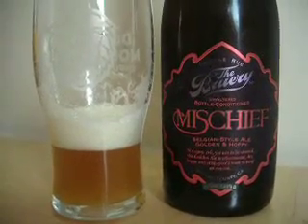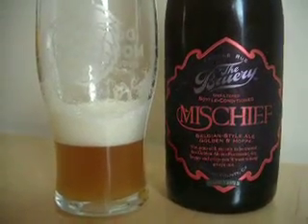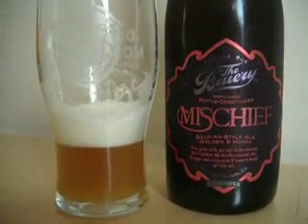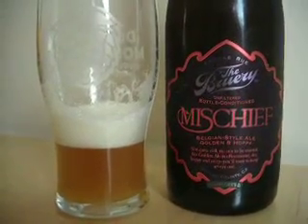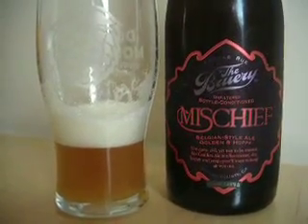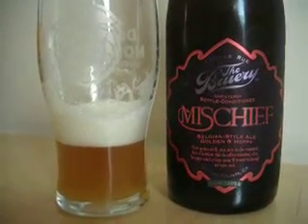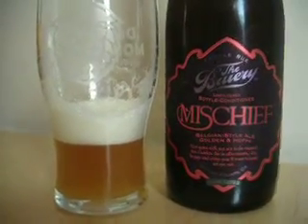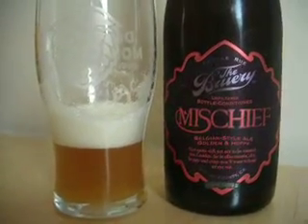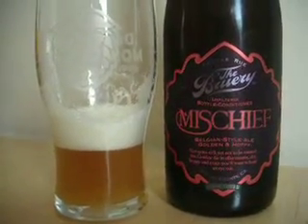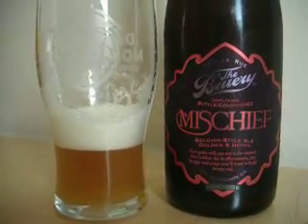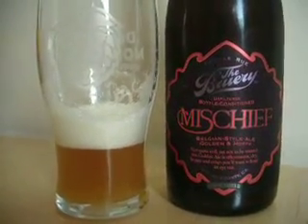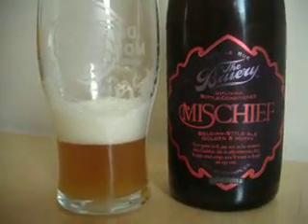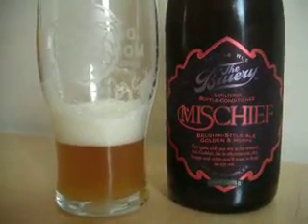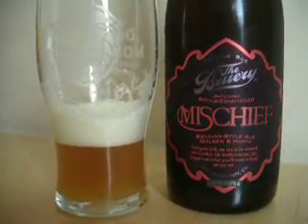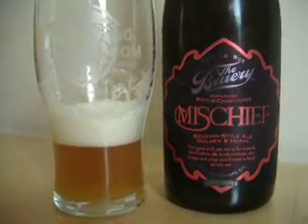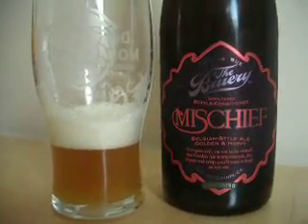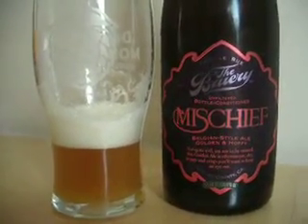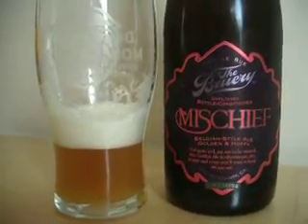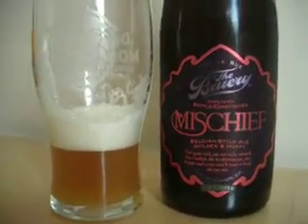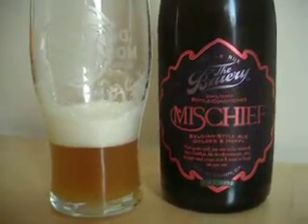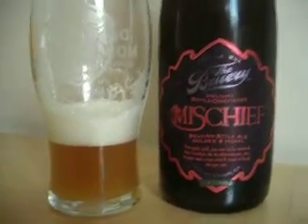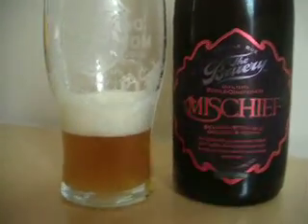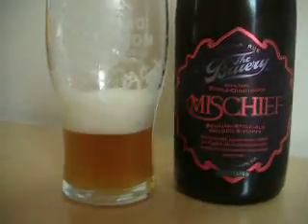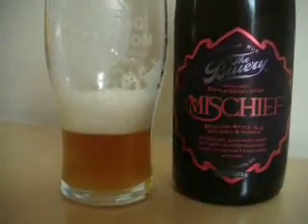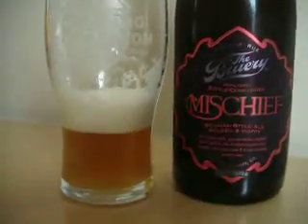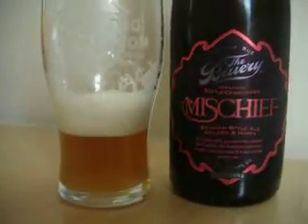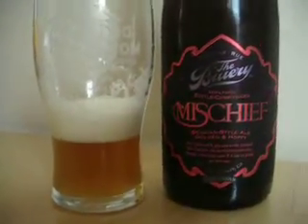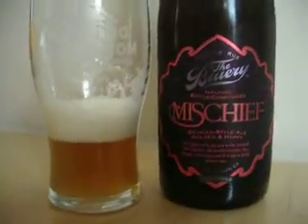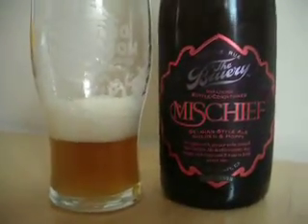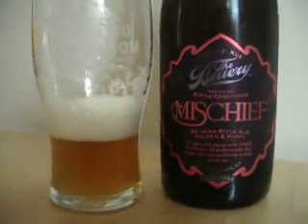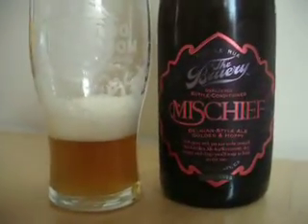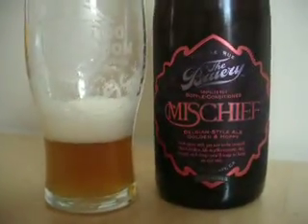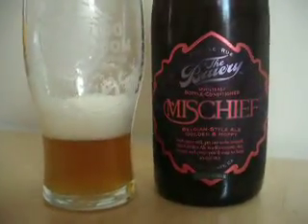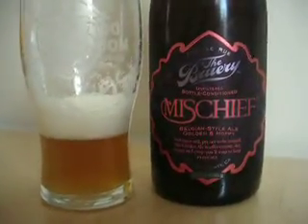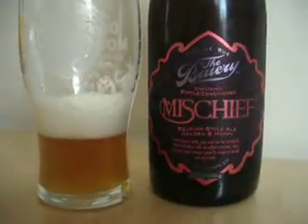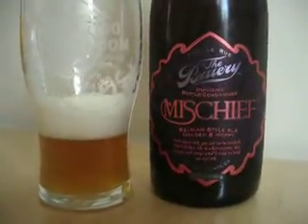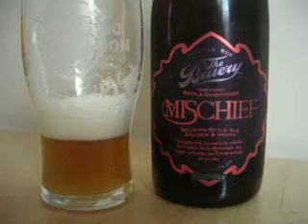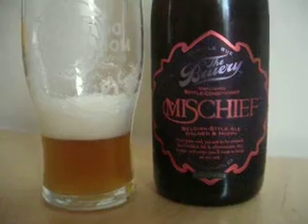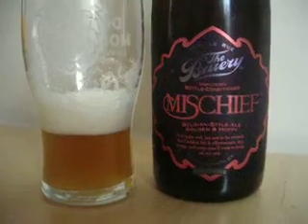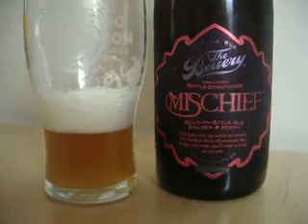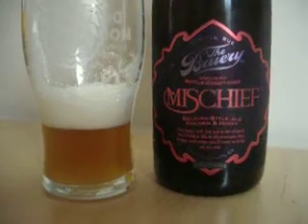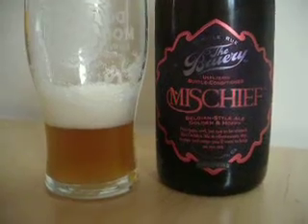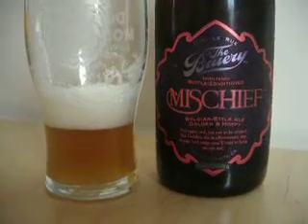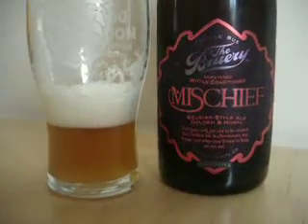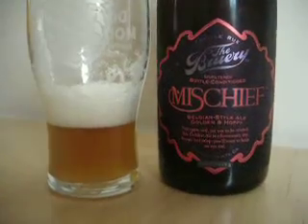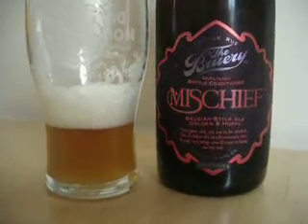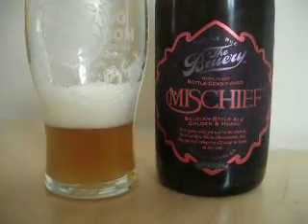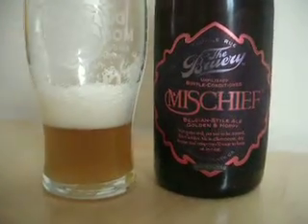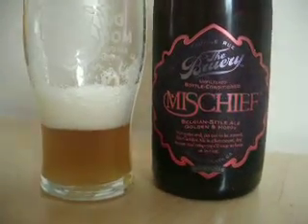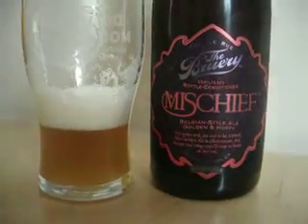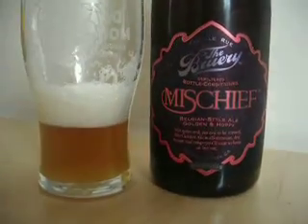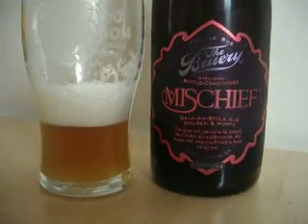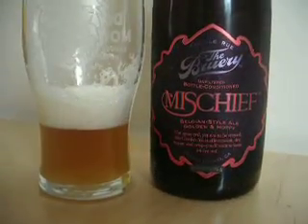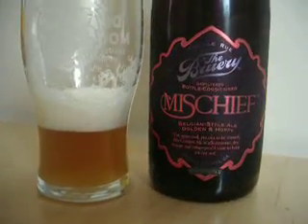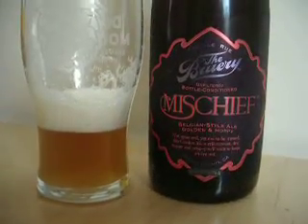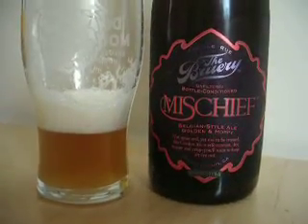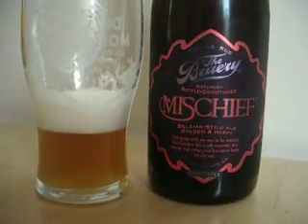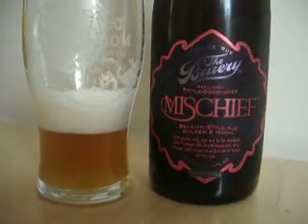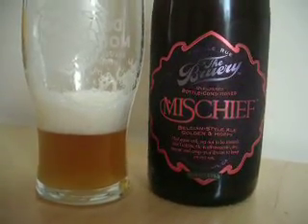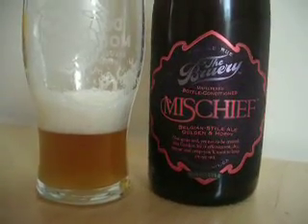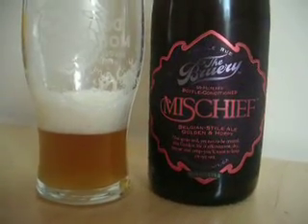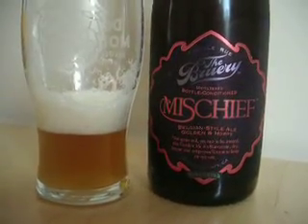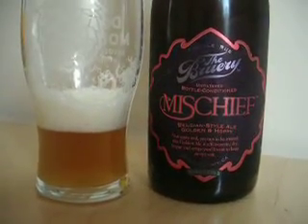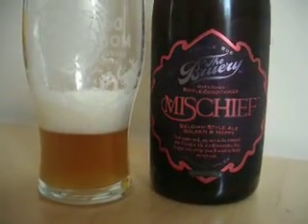Not a Belgian IPA — an IPA Belgian. This is Sean, this is the Beer Search Party, and thank you very much for watching. Bye.